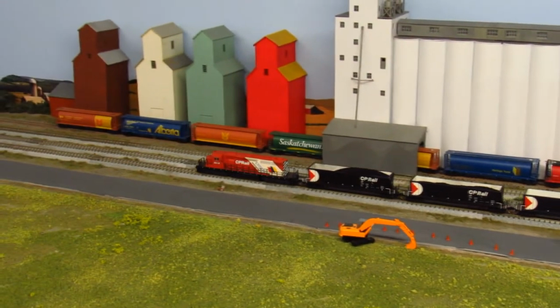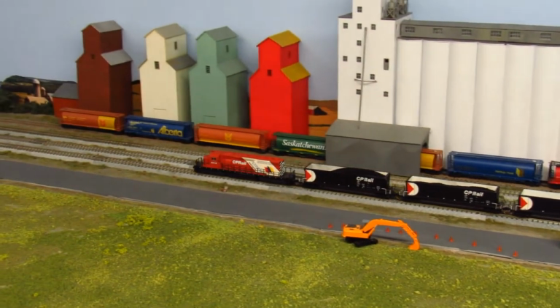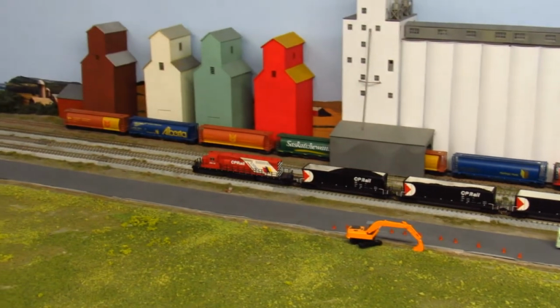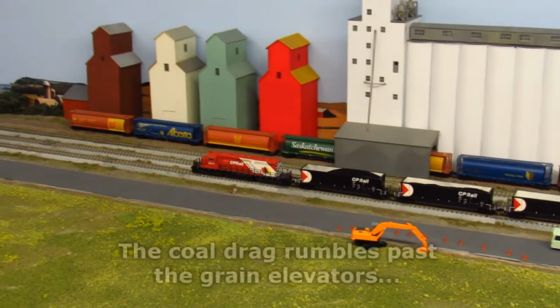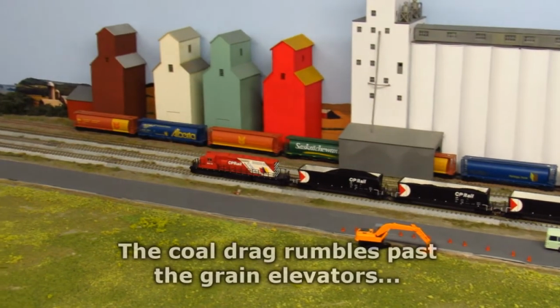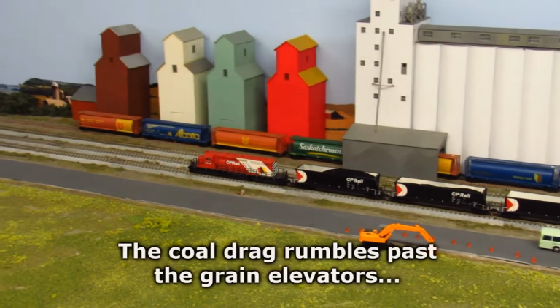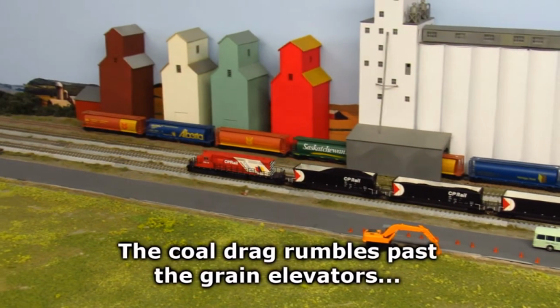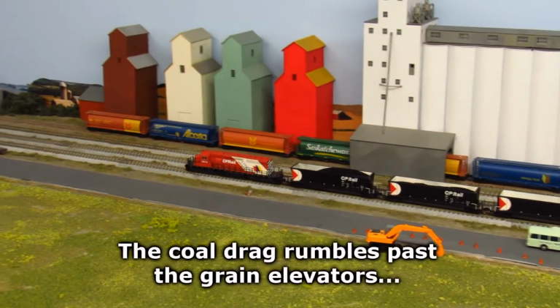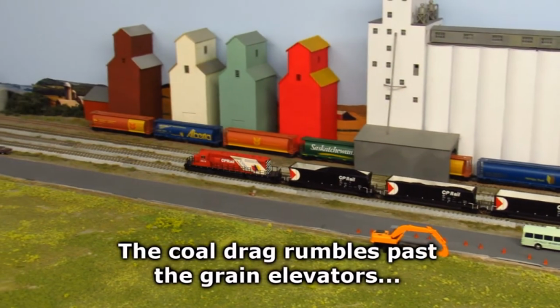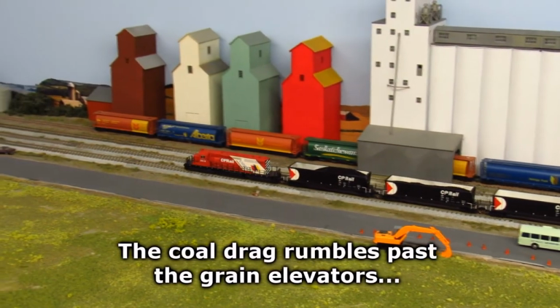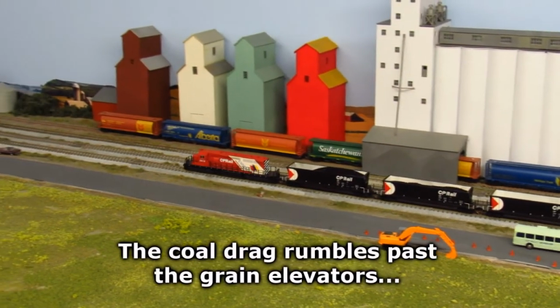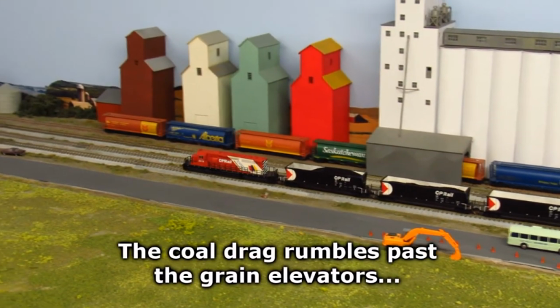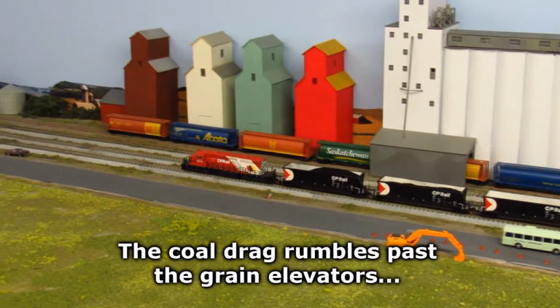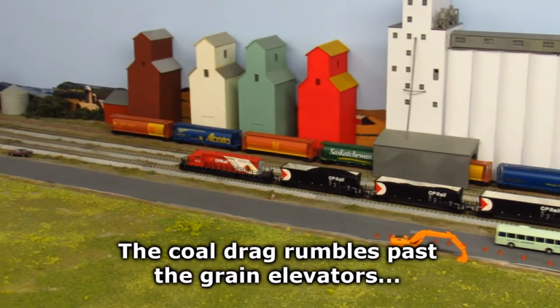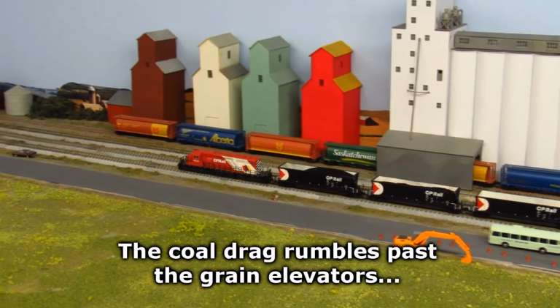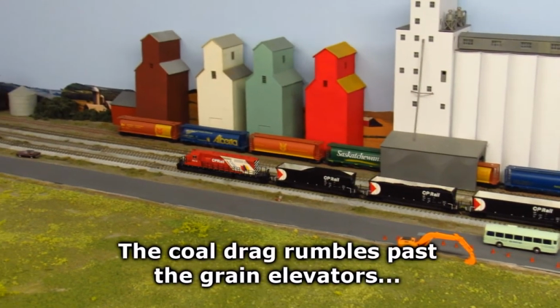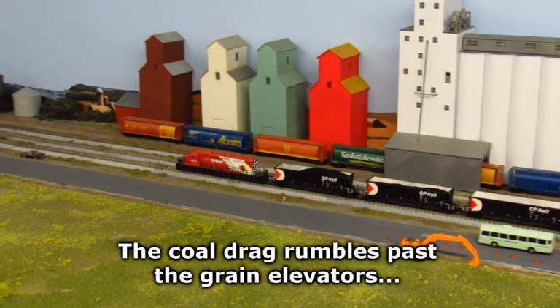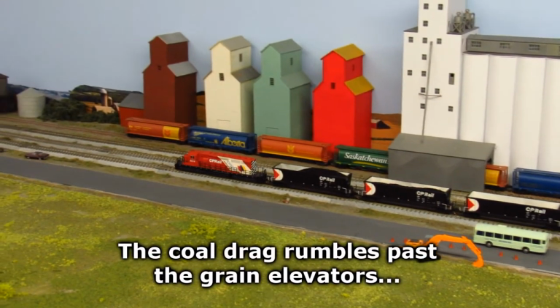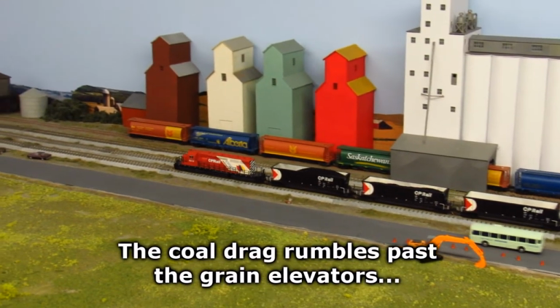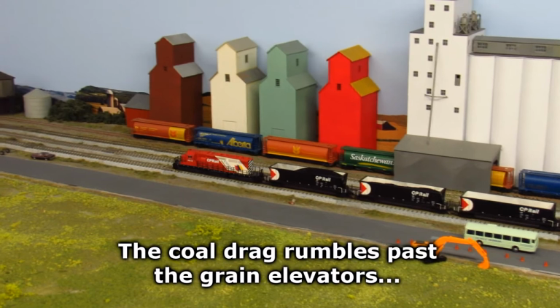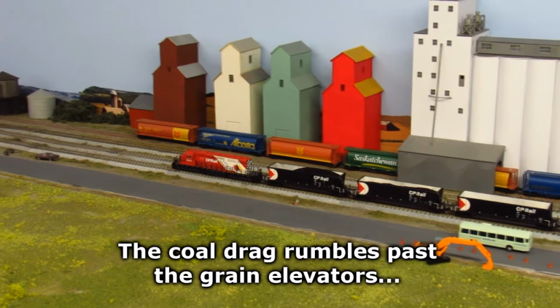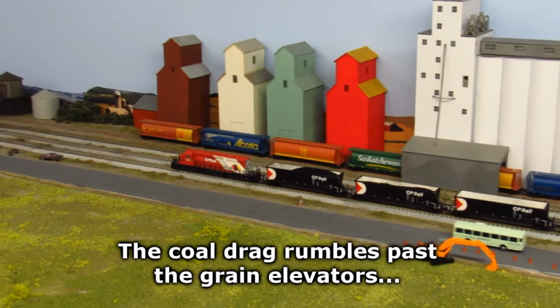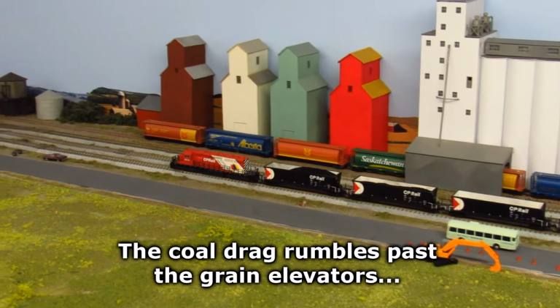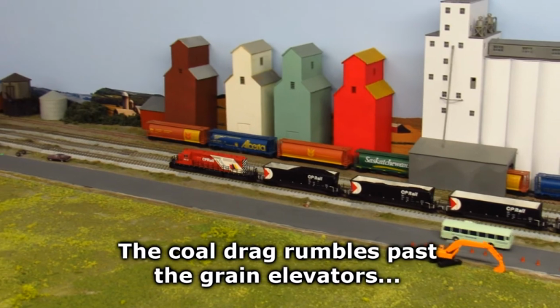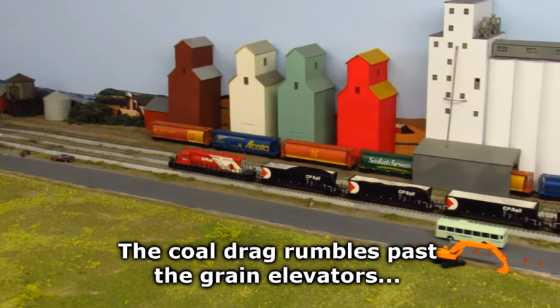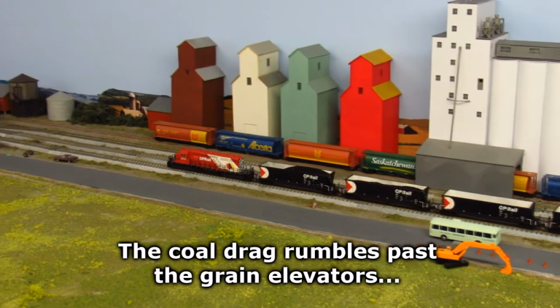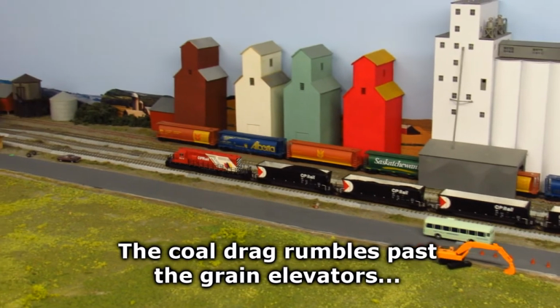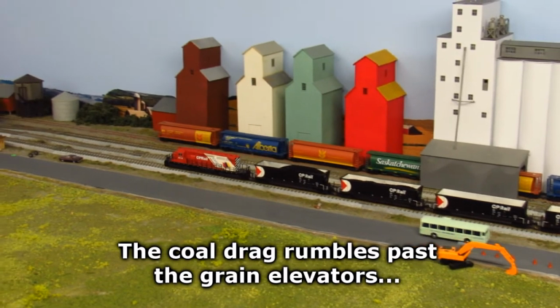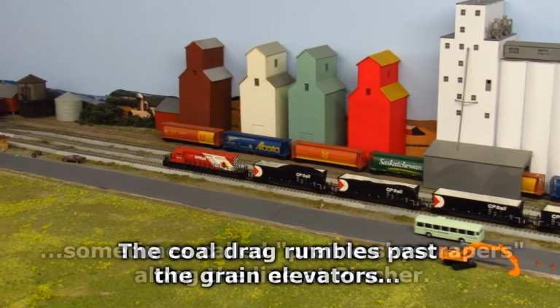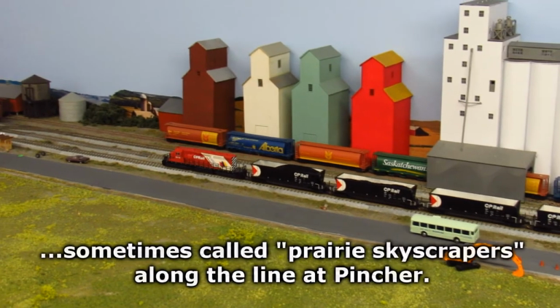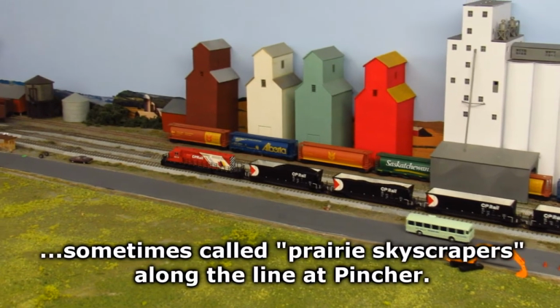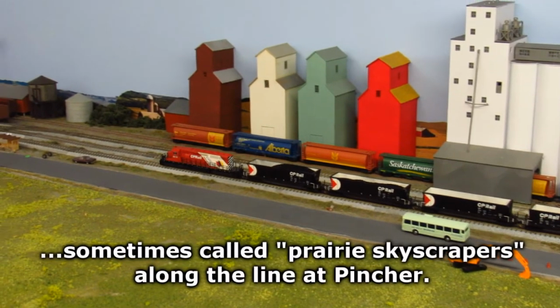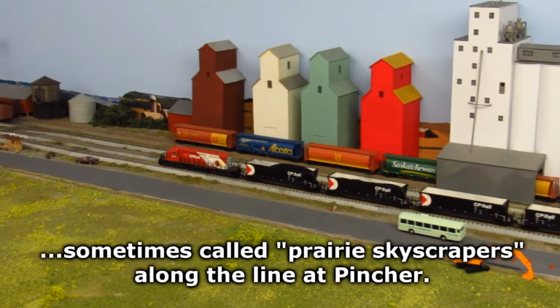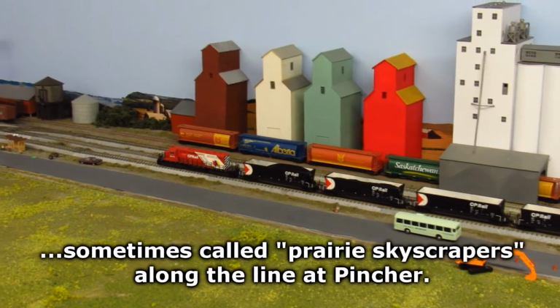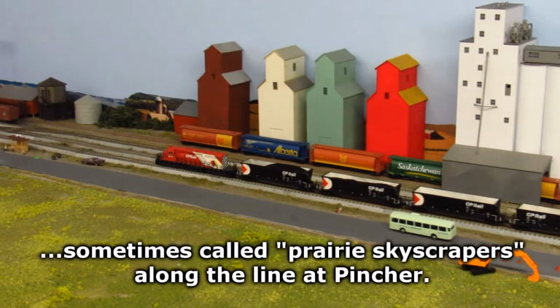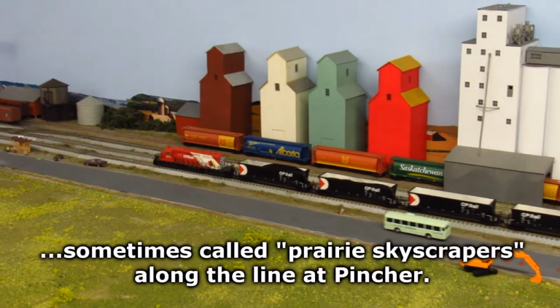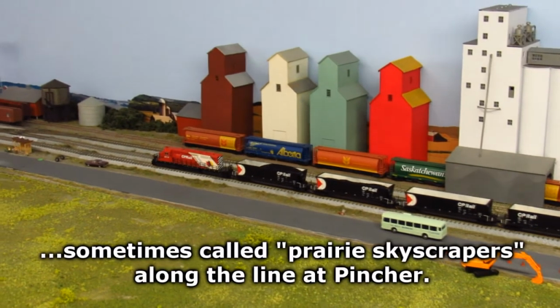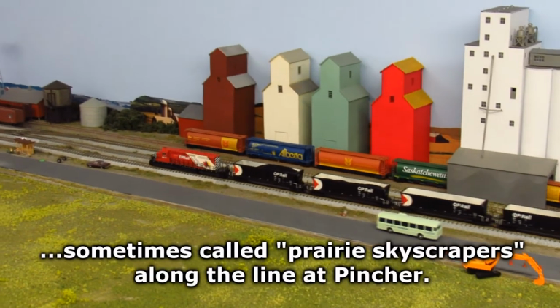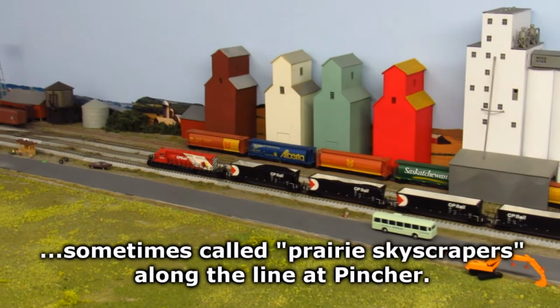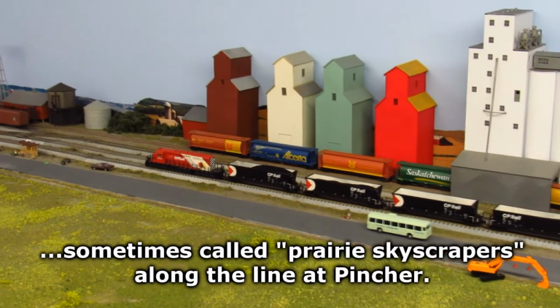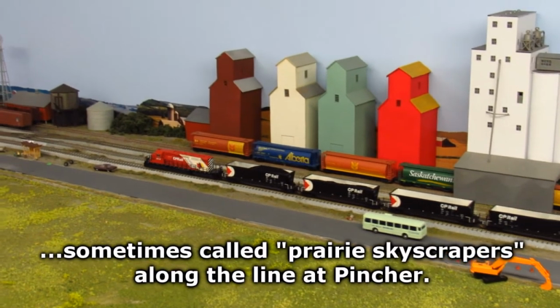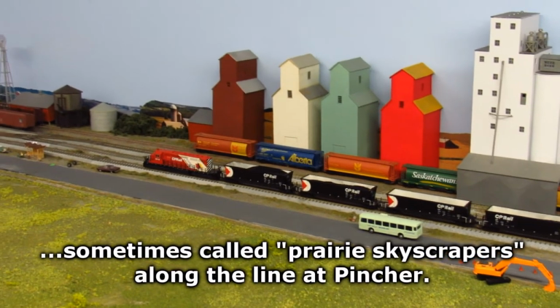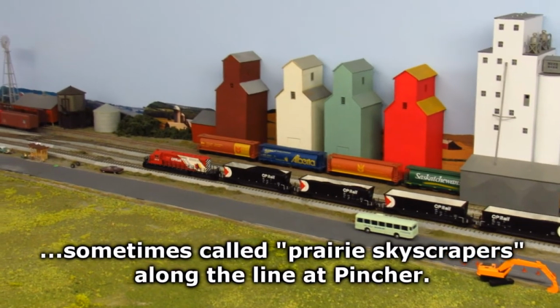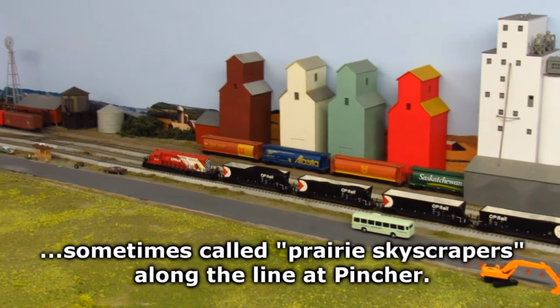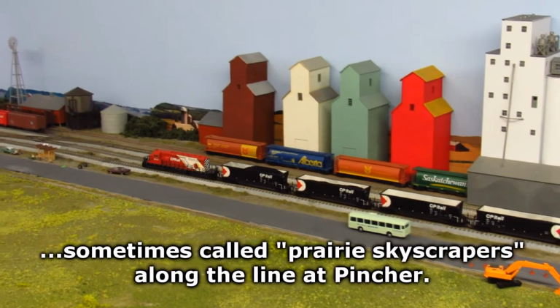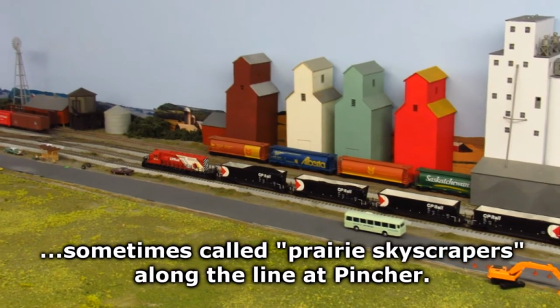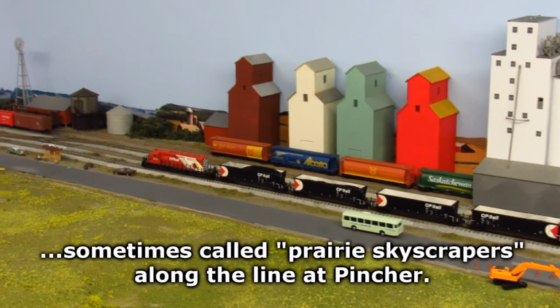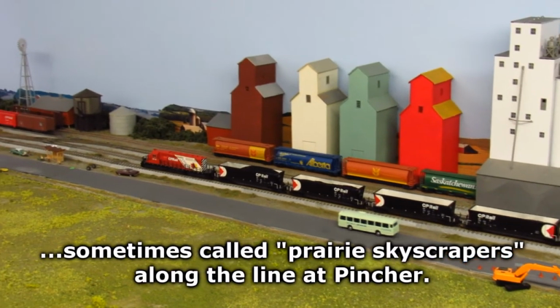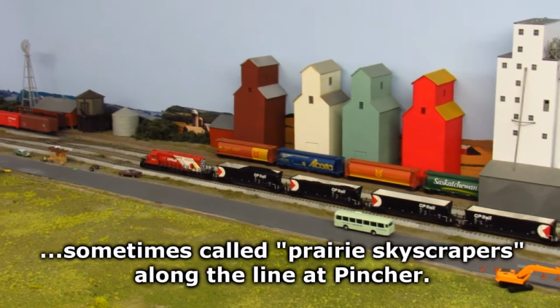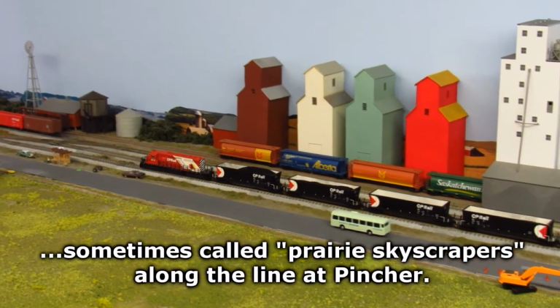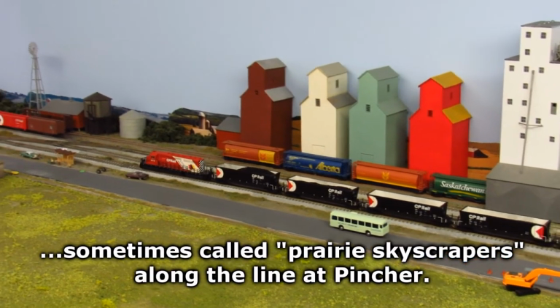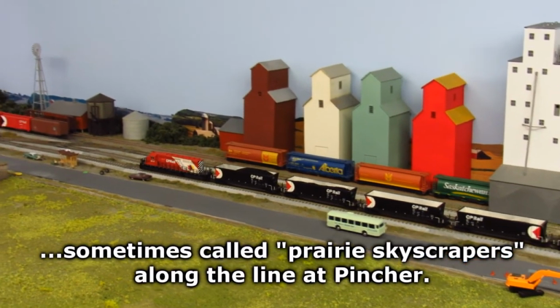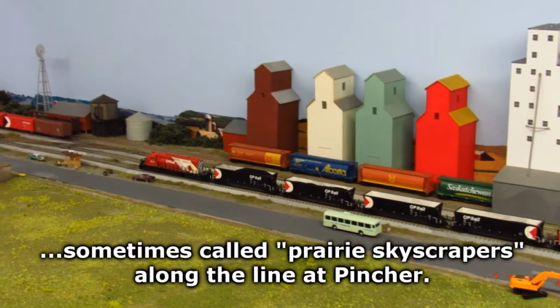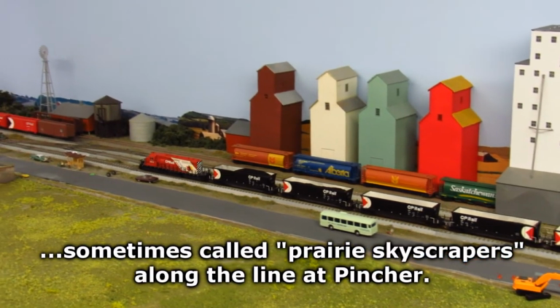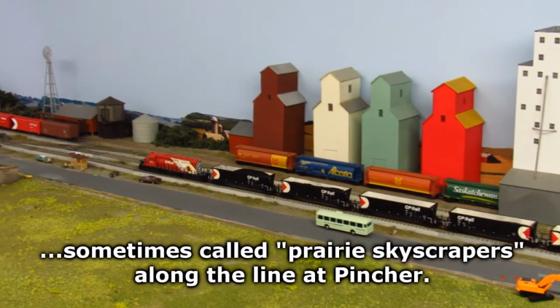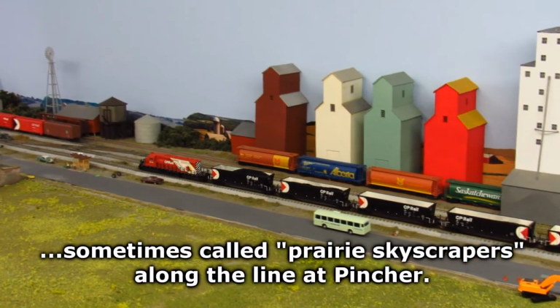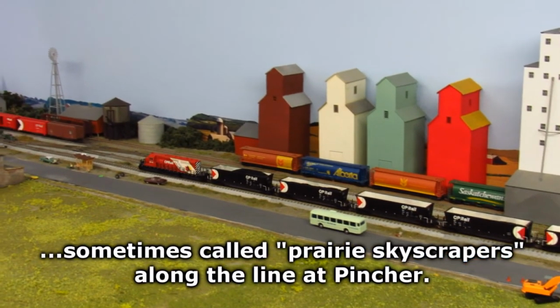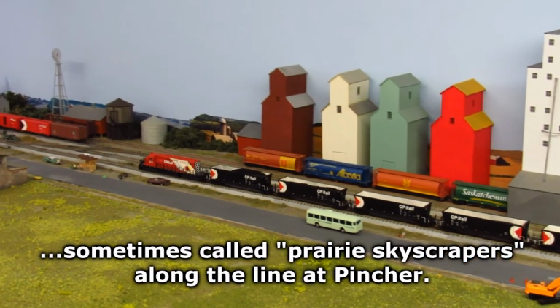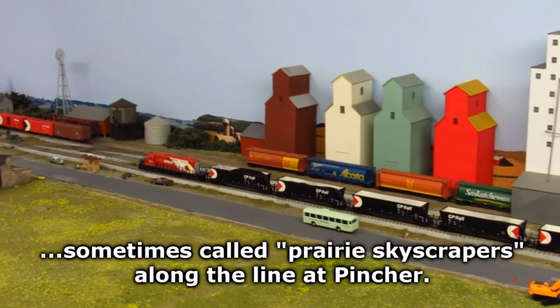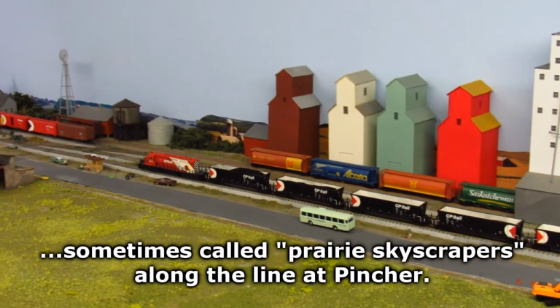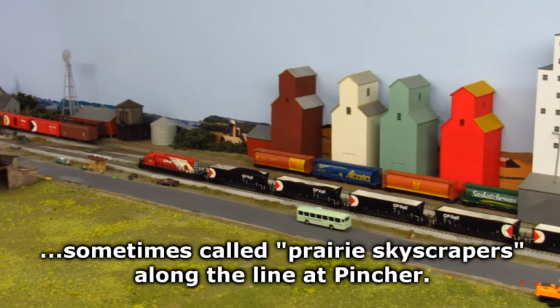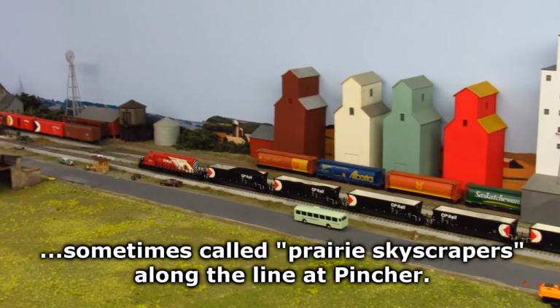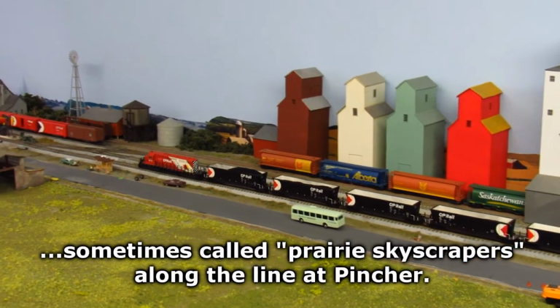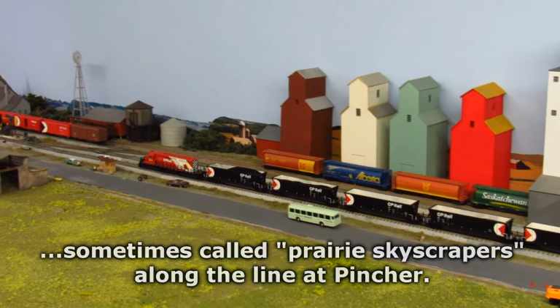The coal drag rumbles past the grain elevators, sometimes called prairie skyscrapers, along the line at Pincher.